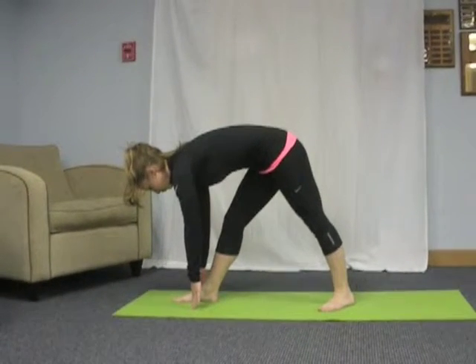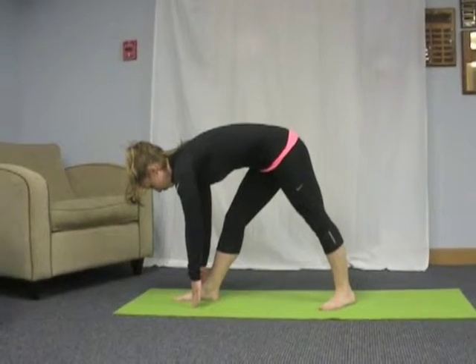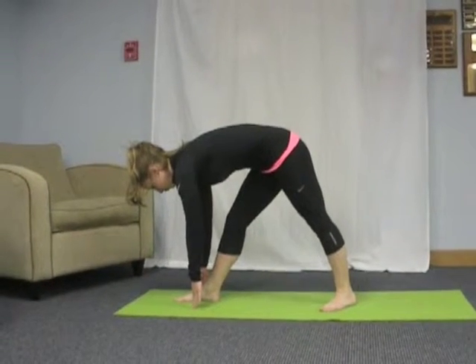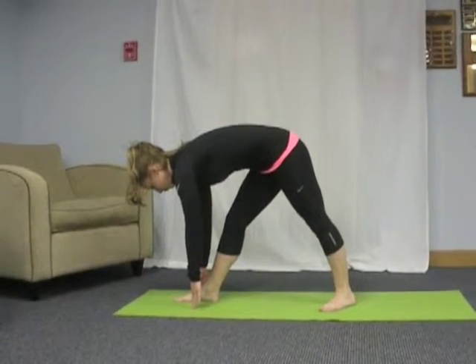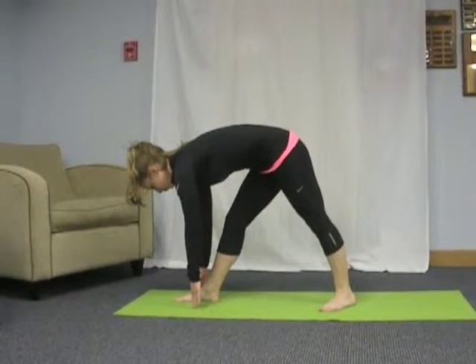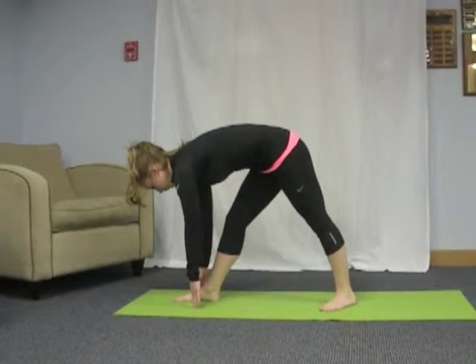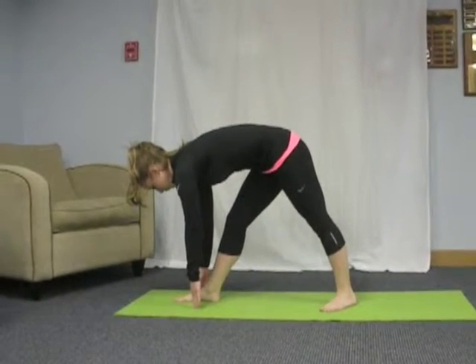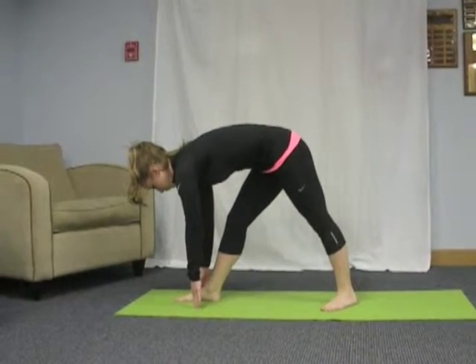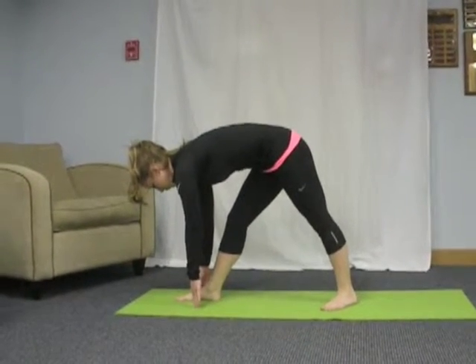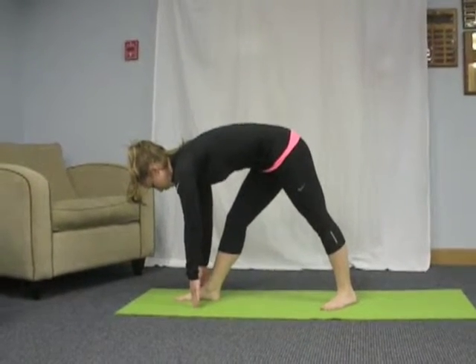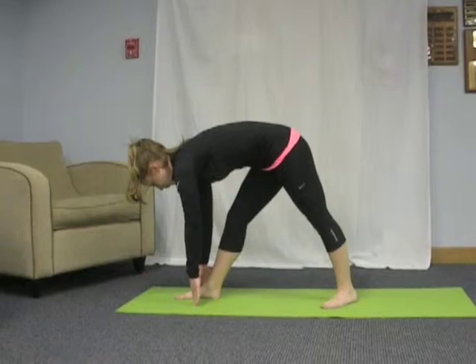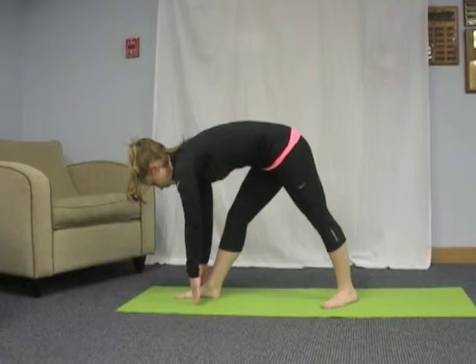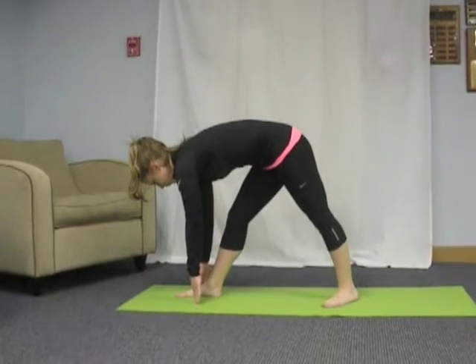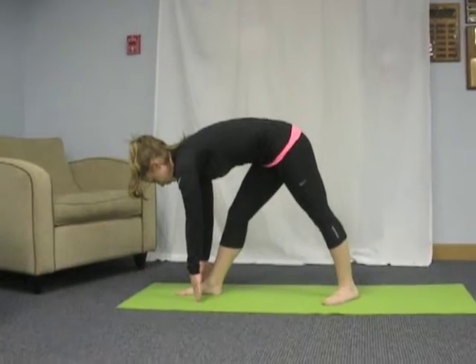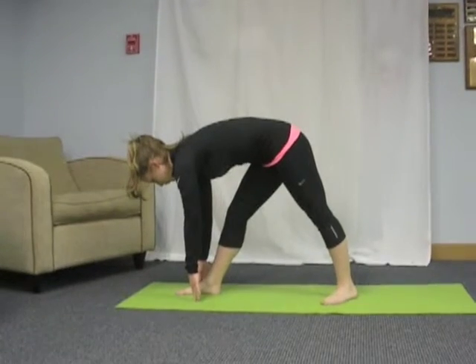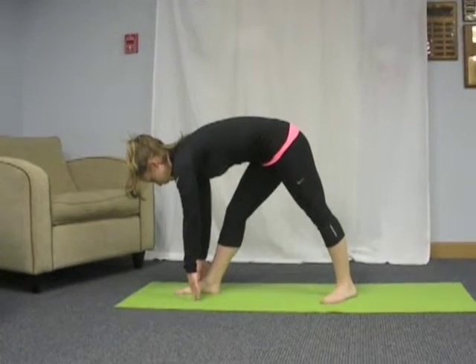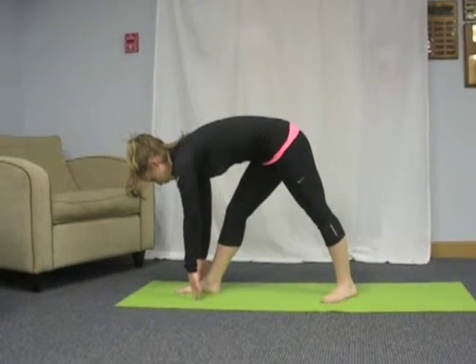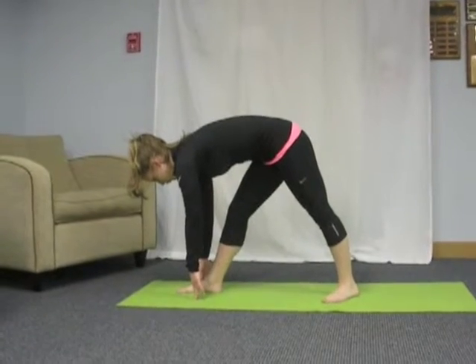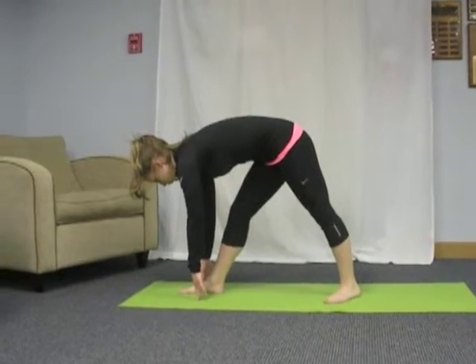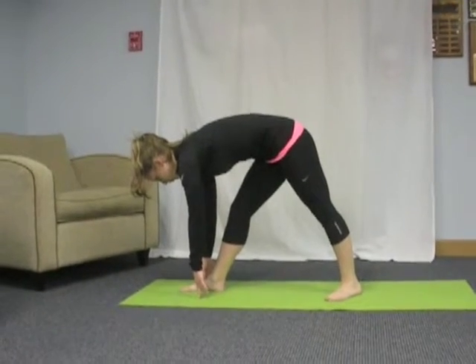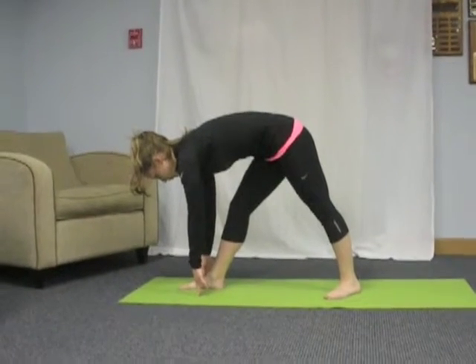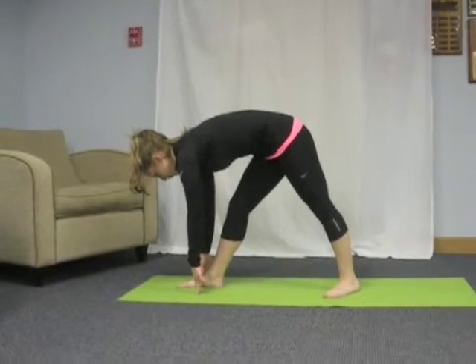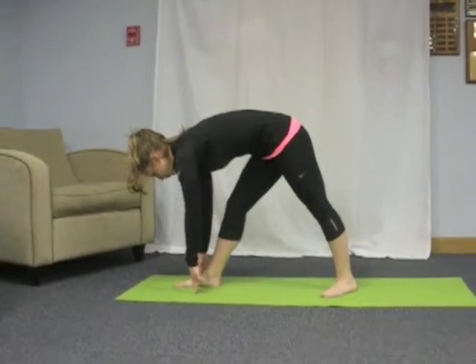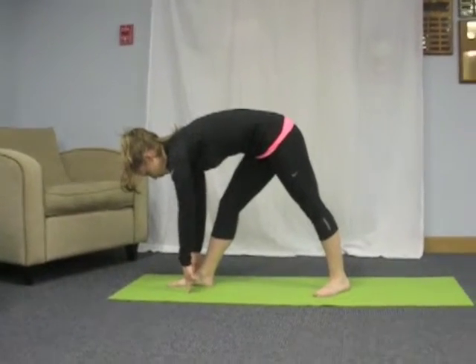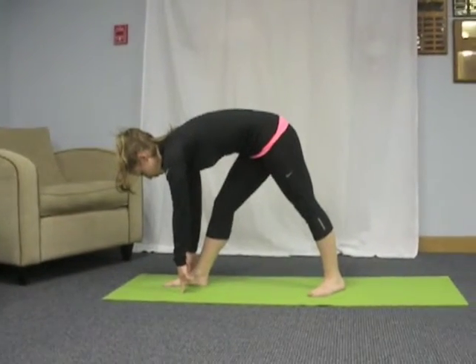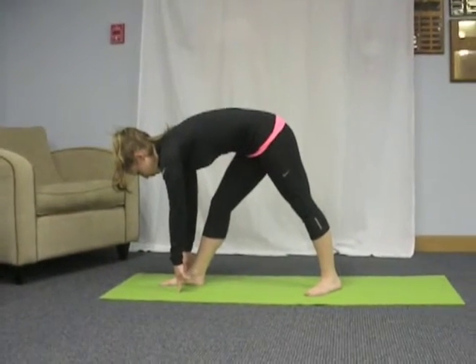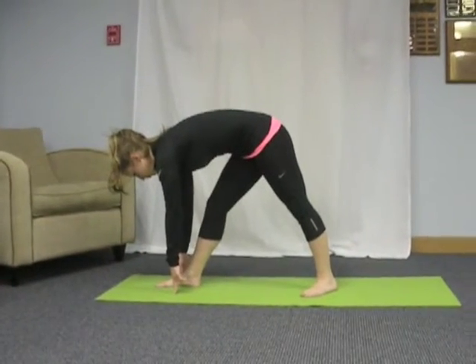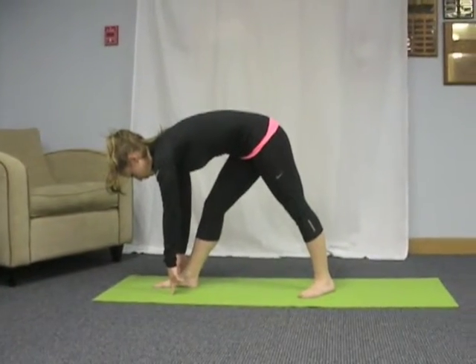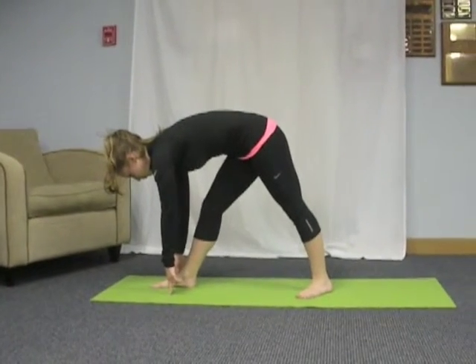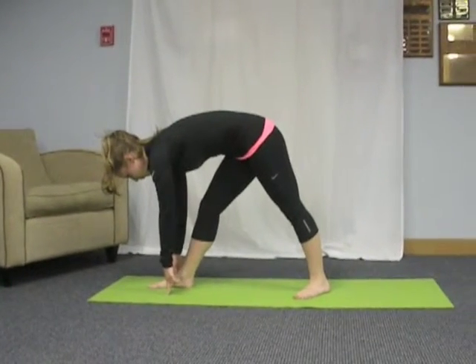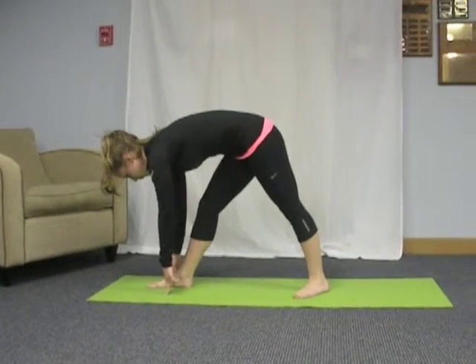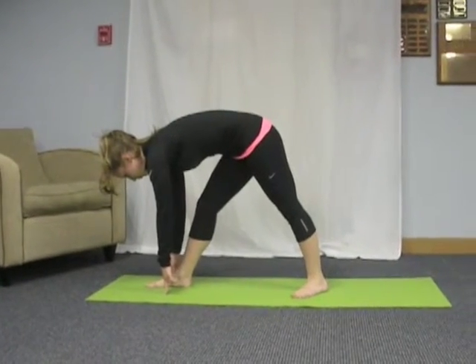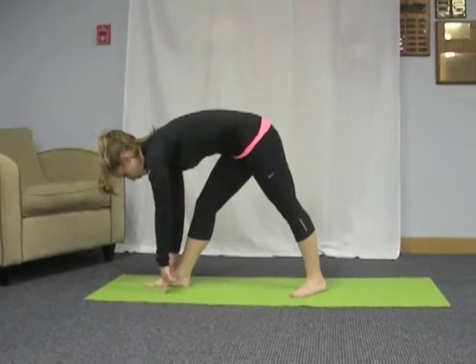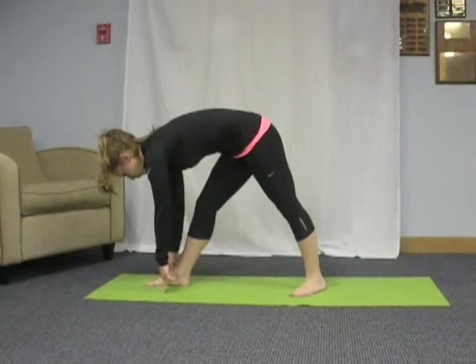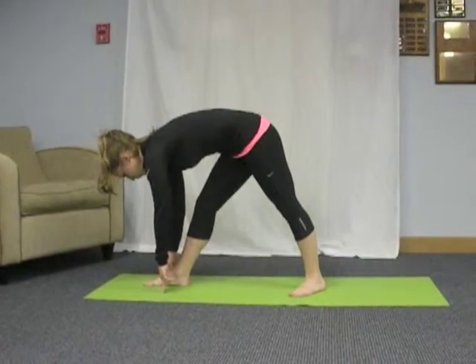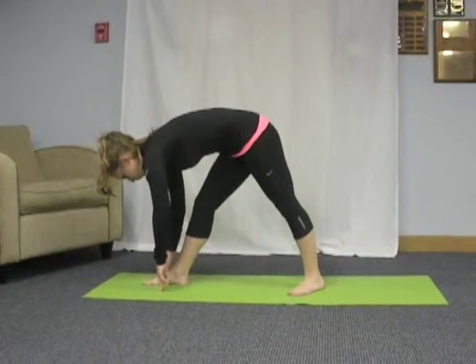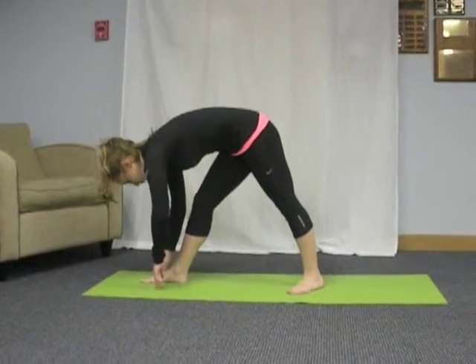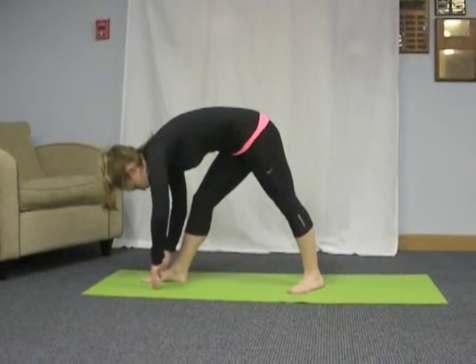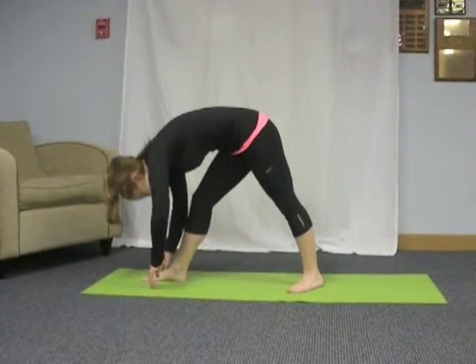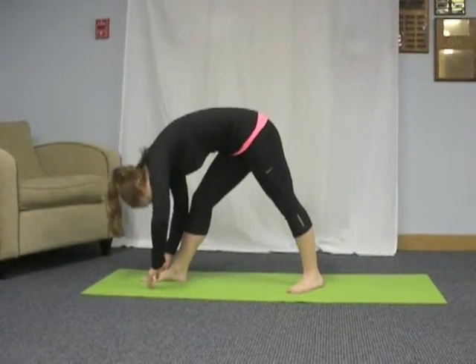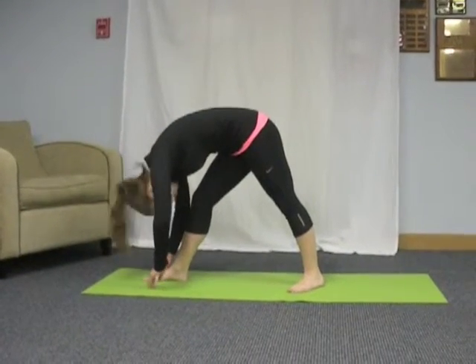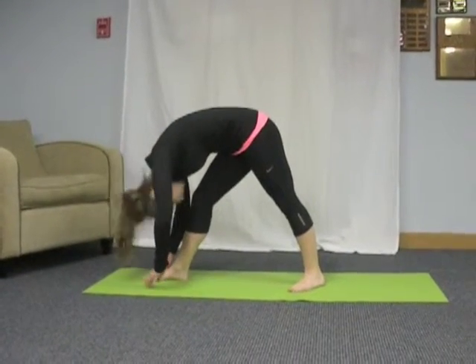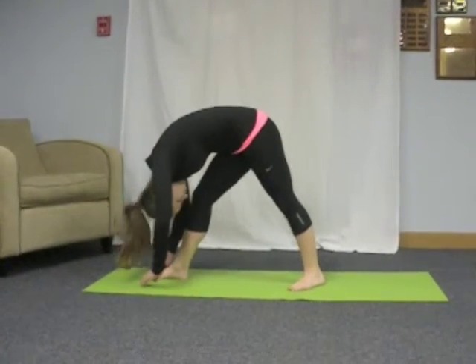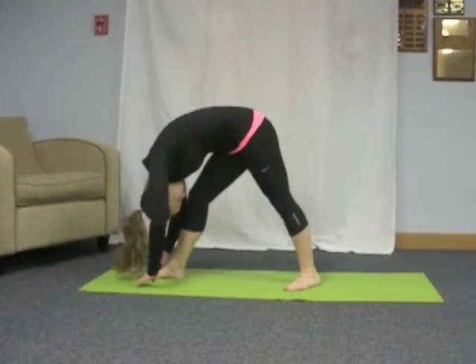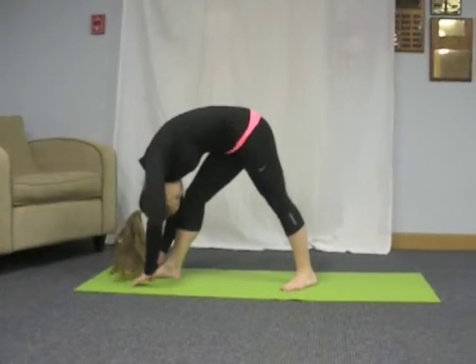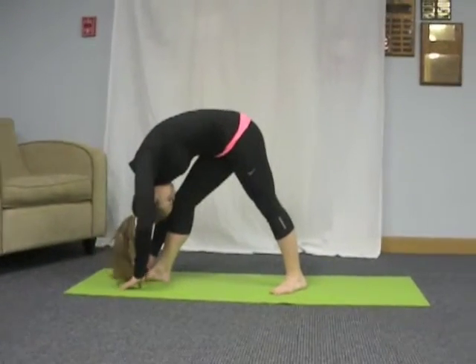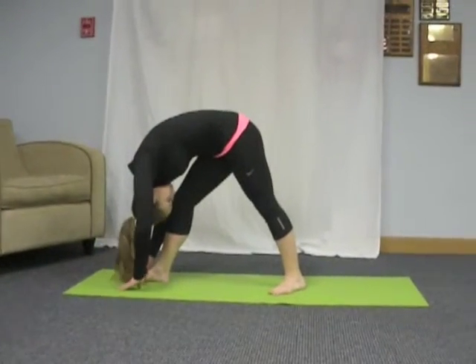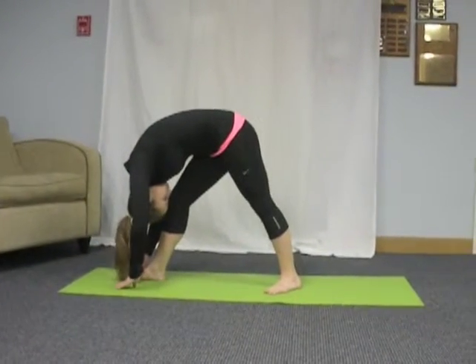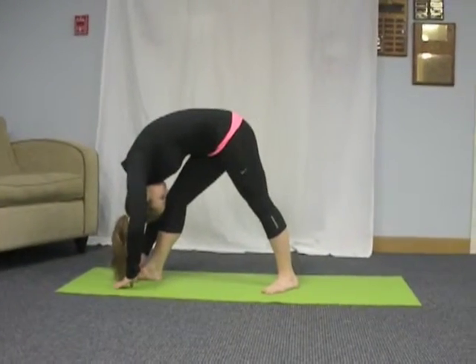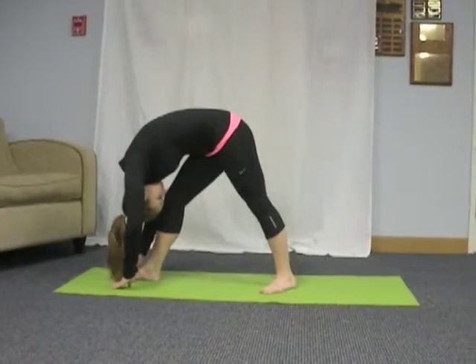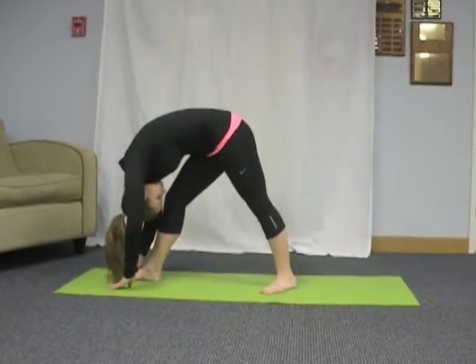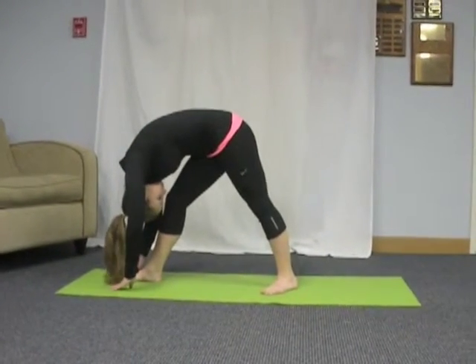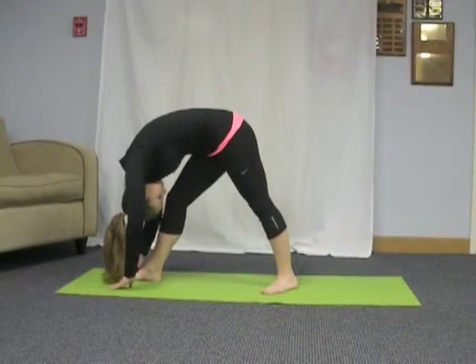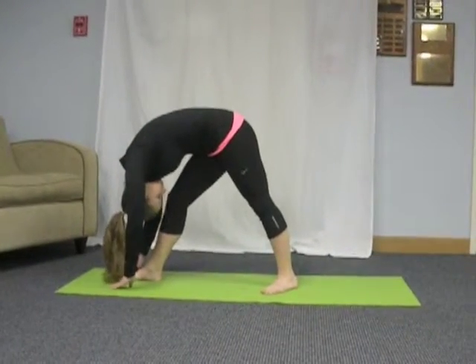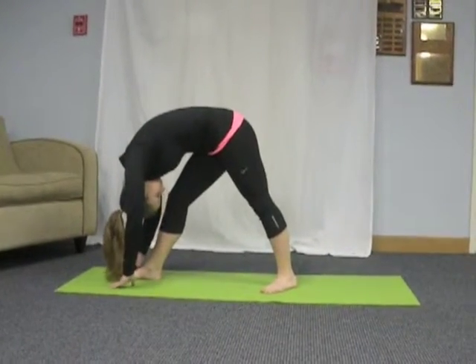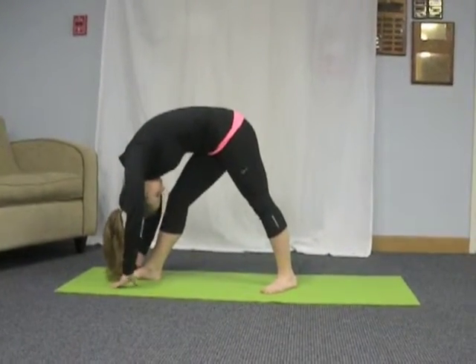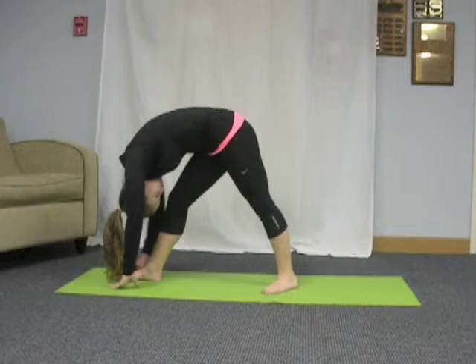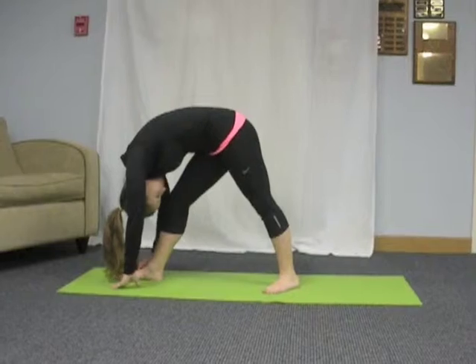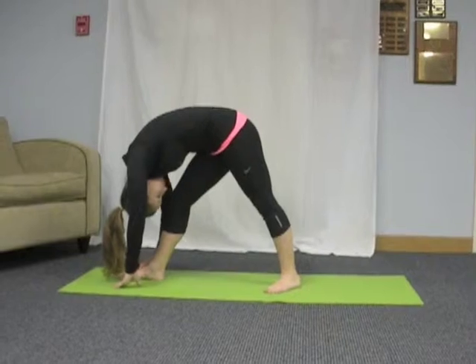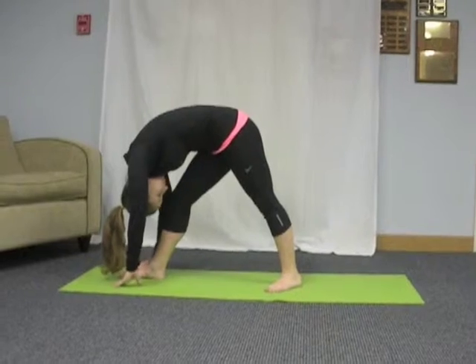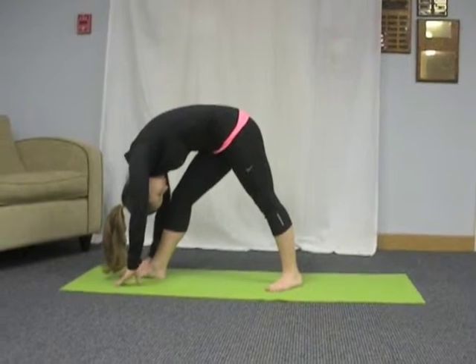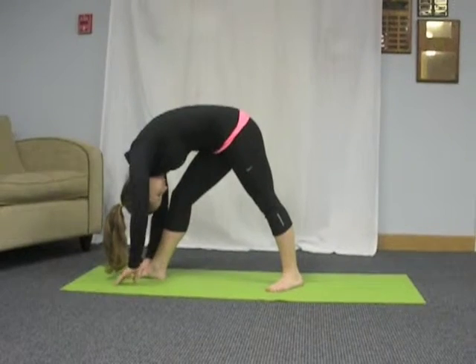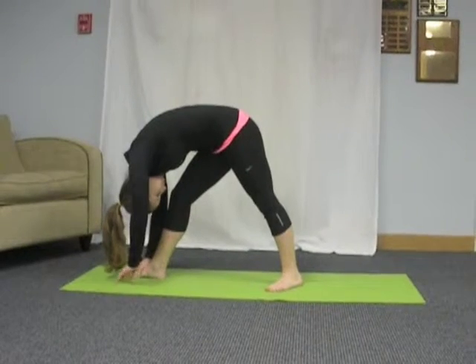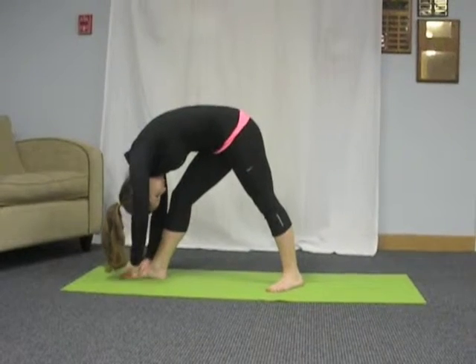After 3 breaths, bring your torso even lower towards your thigh. Hold this full stretch for 15 seconds.